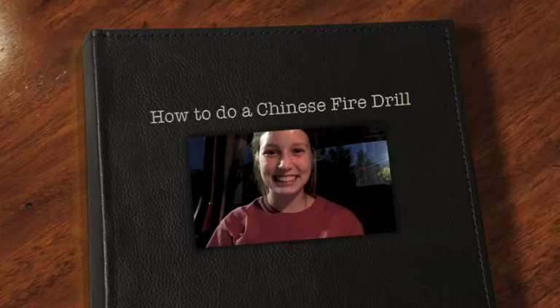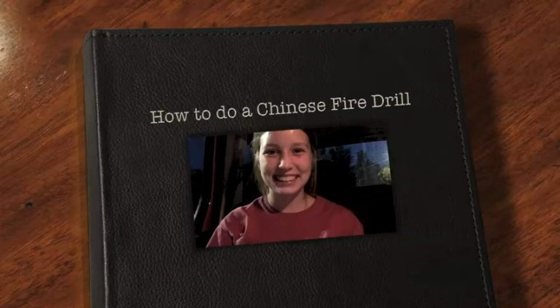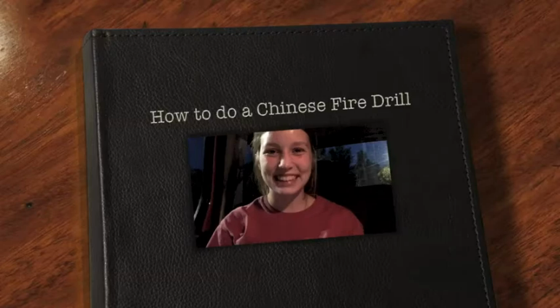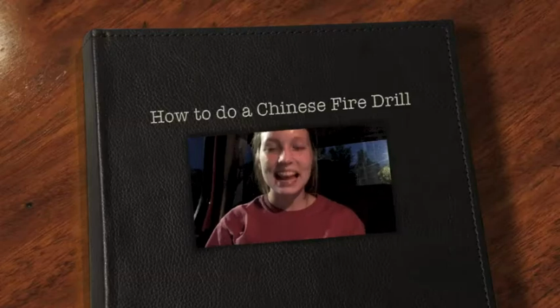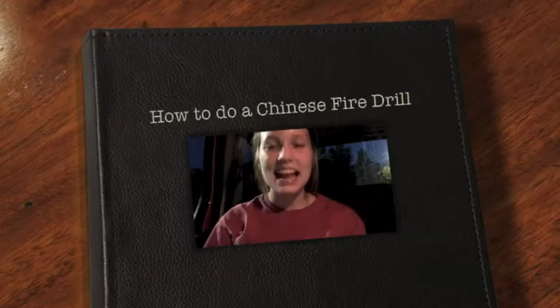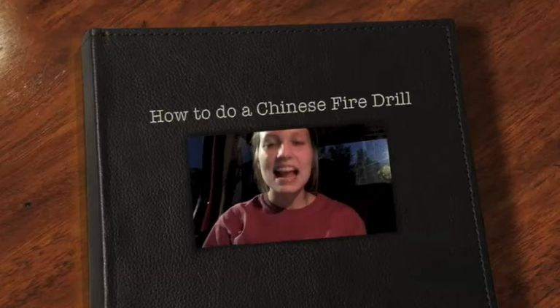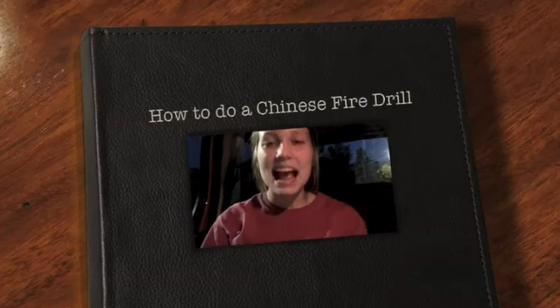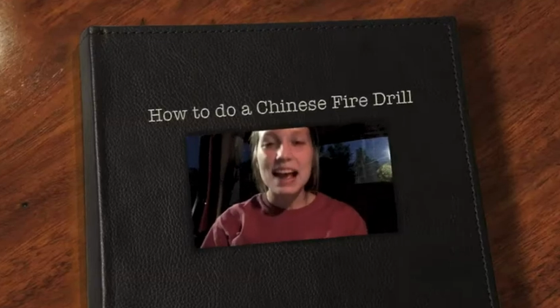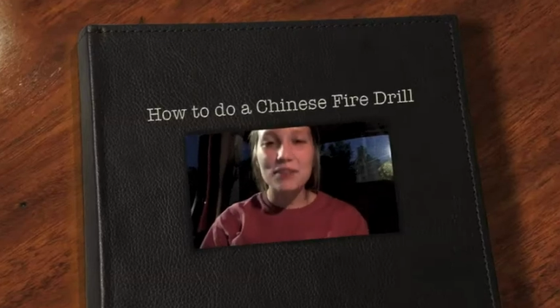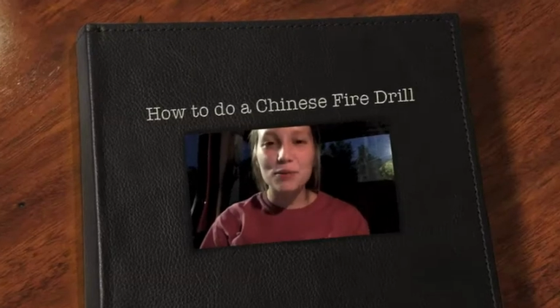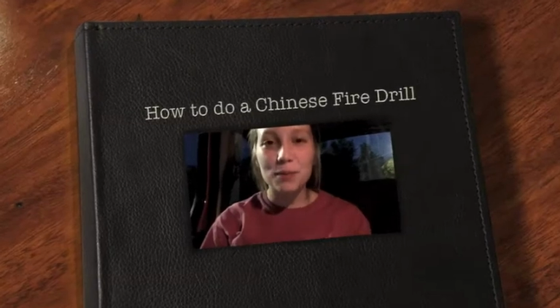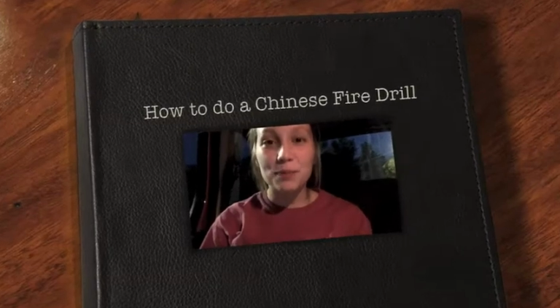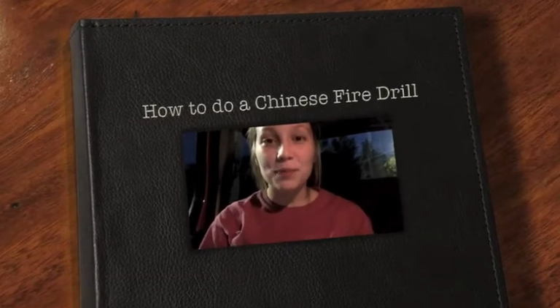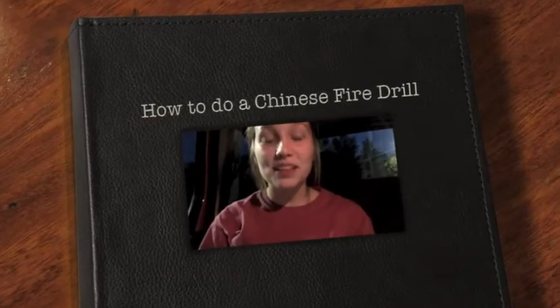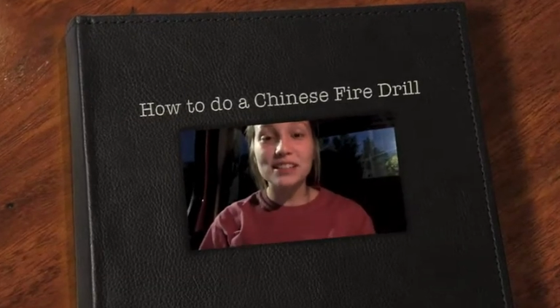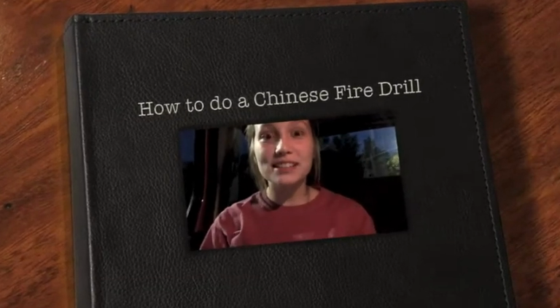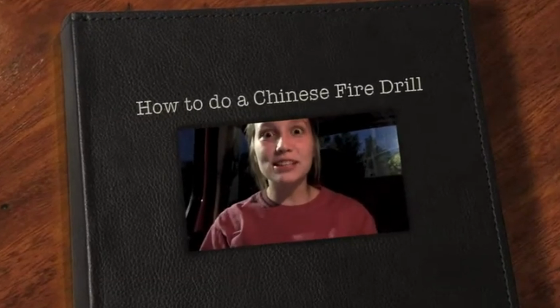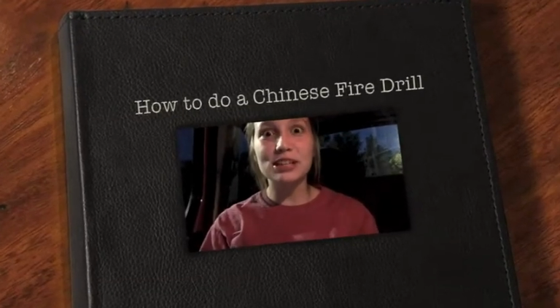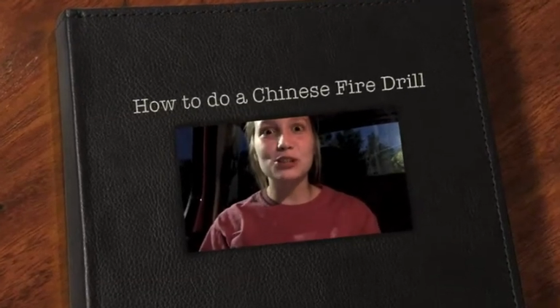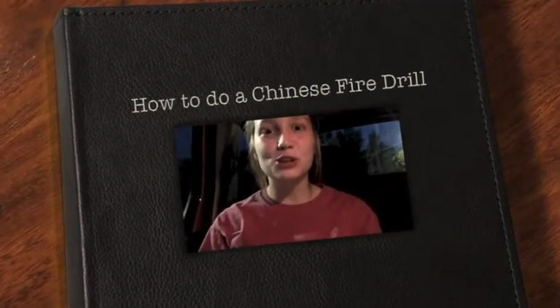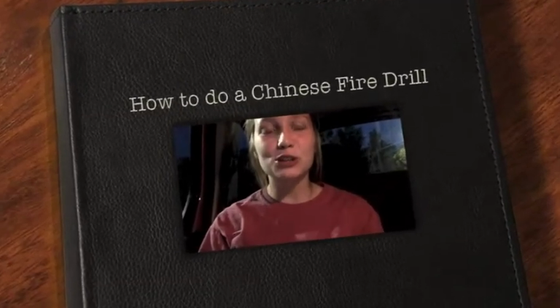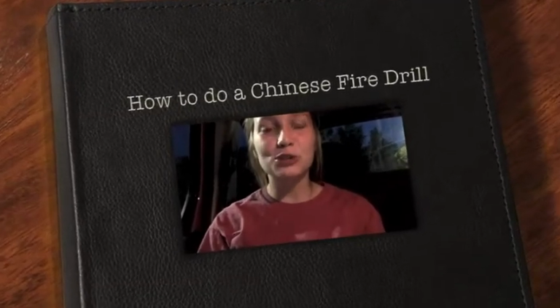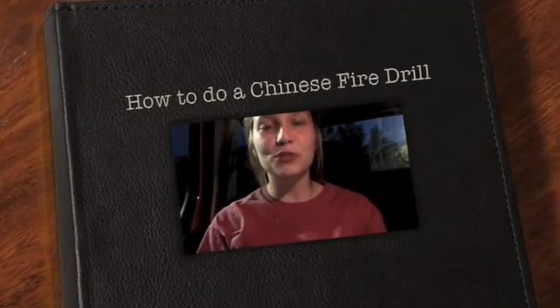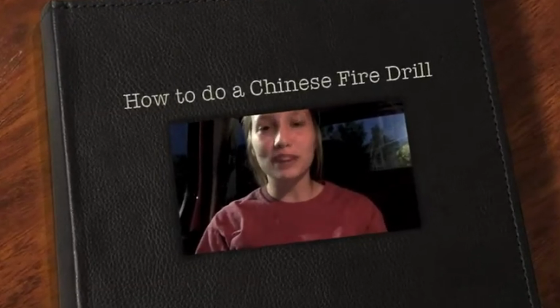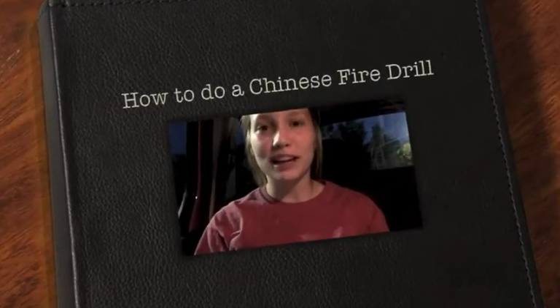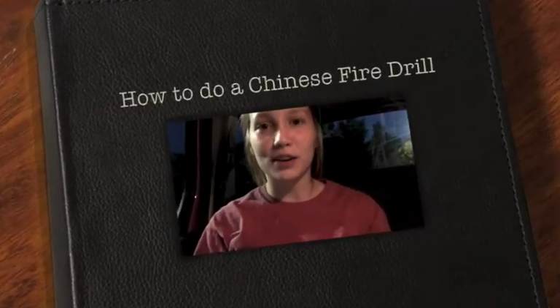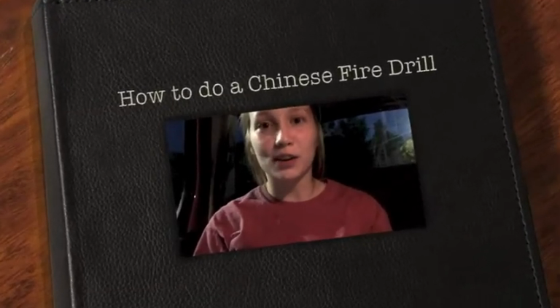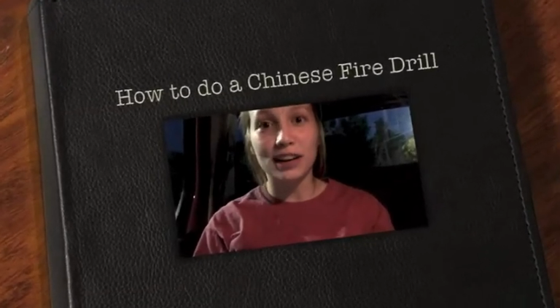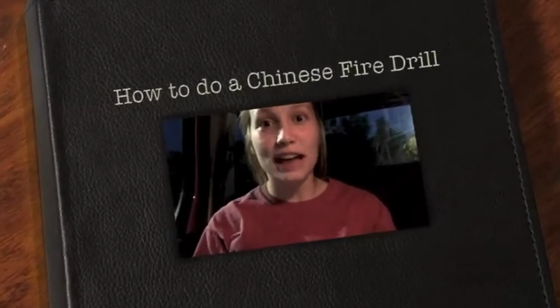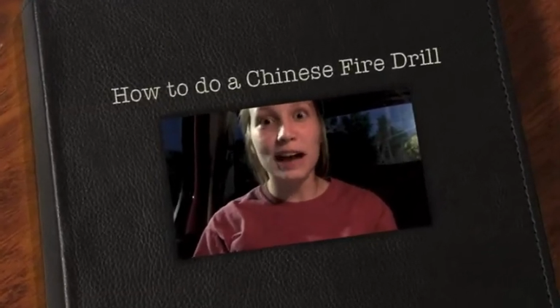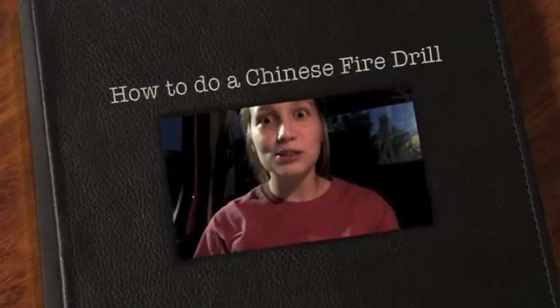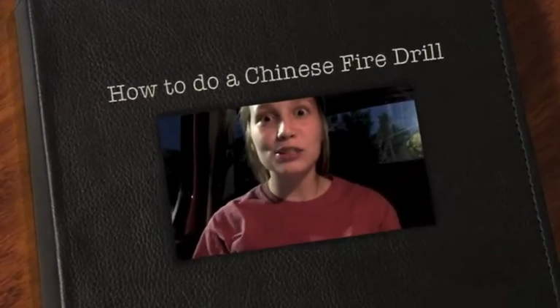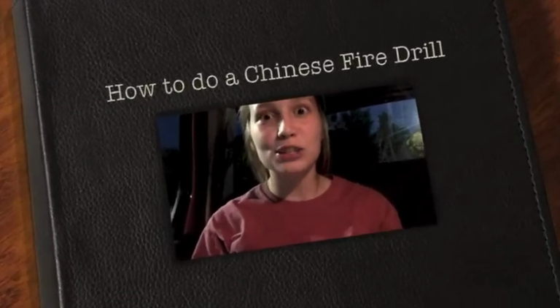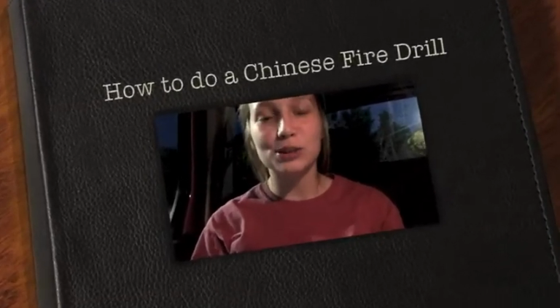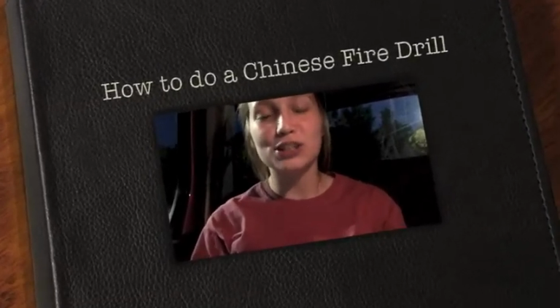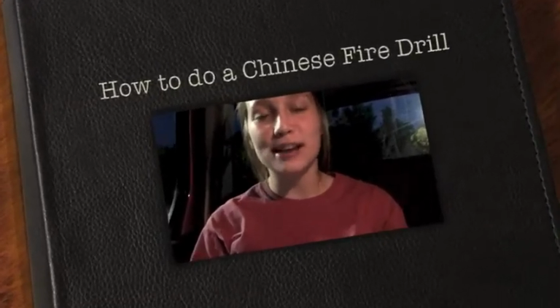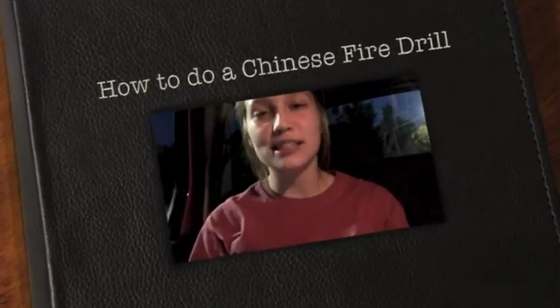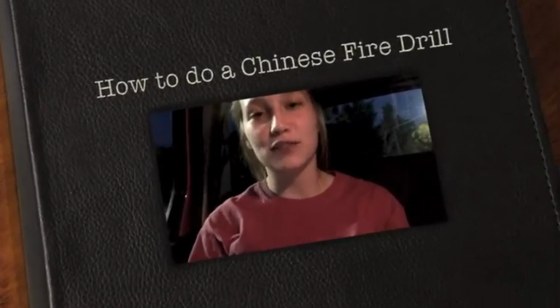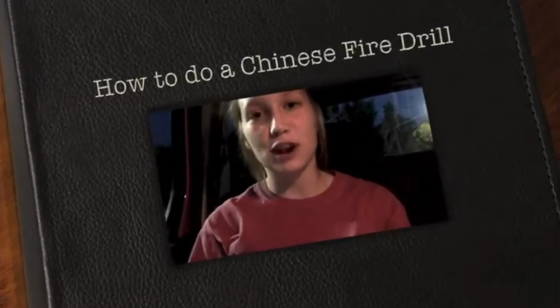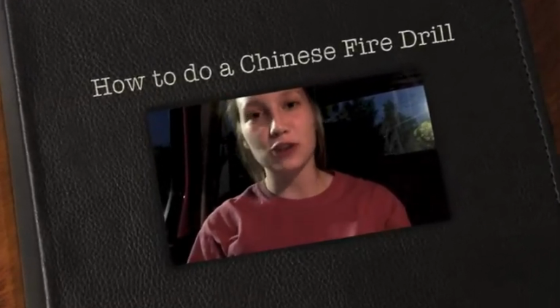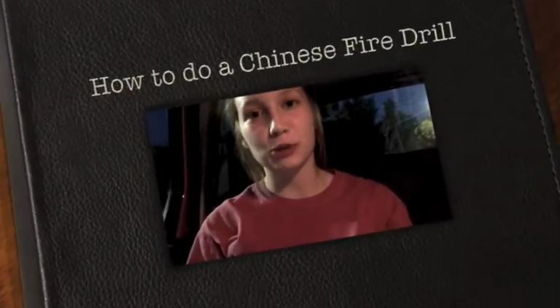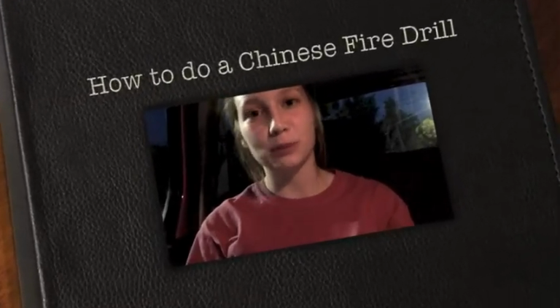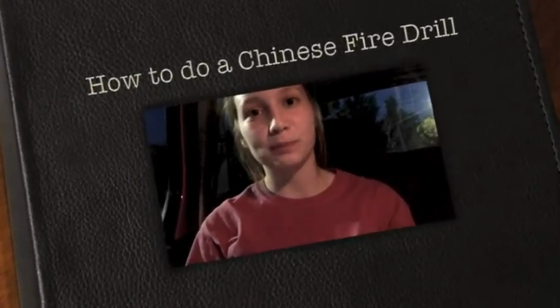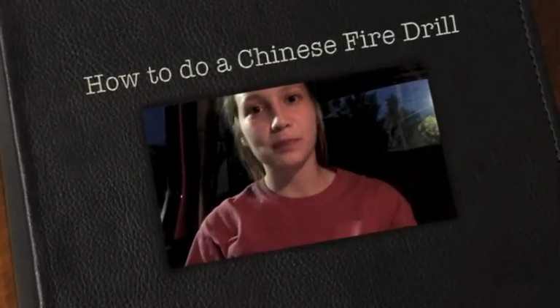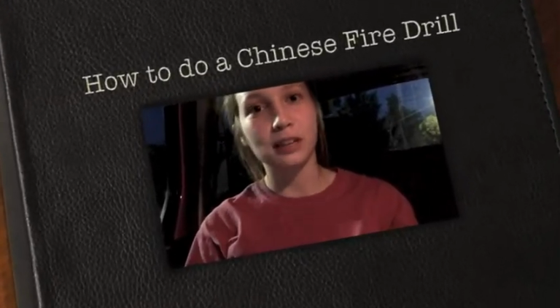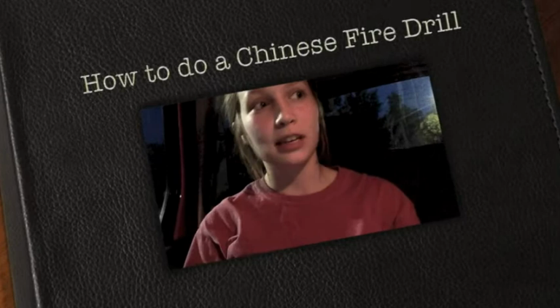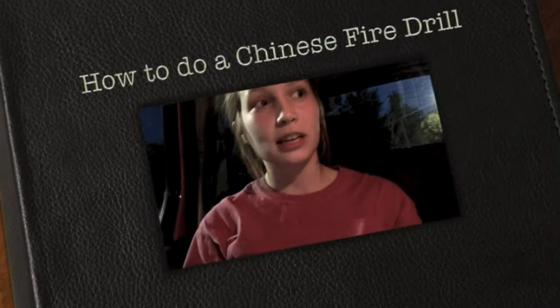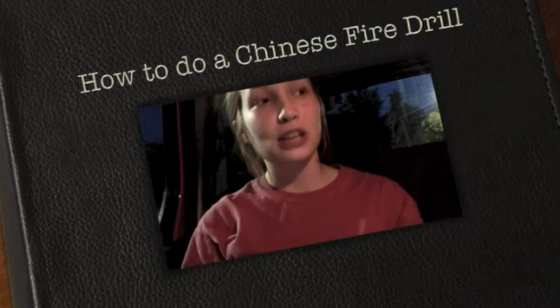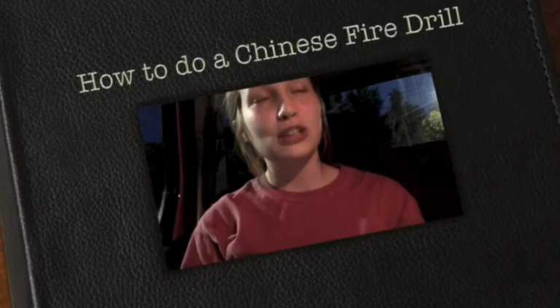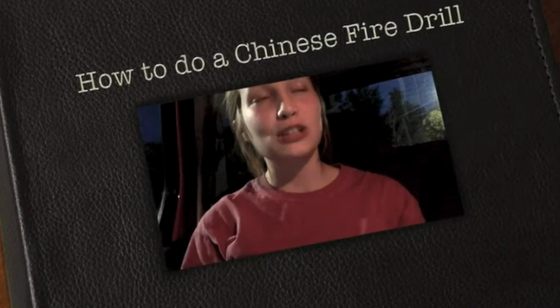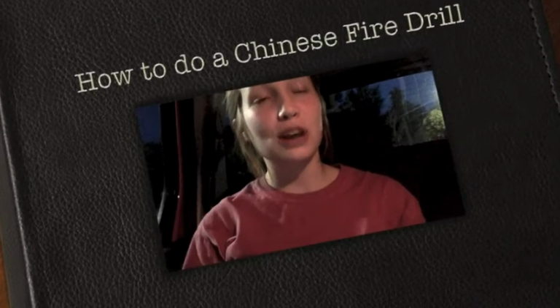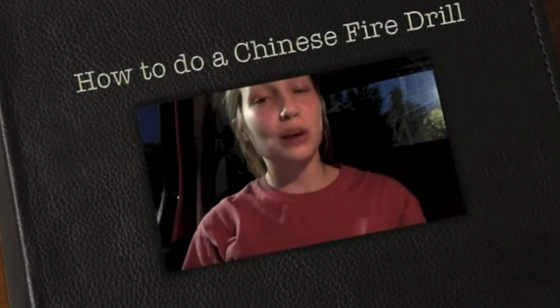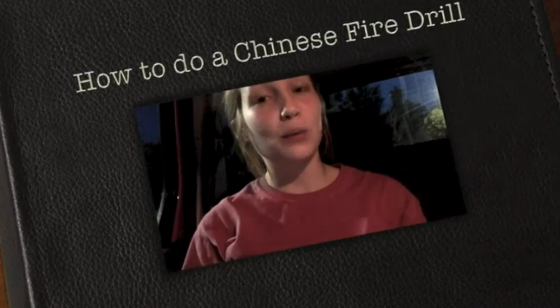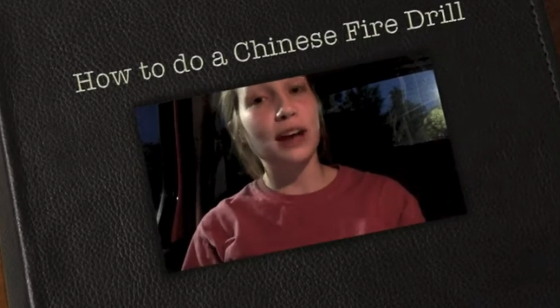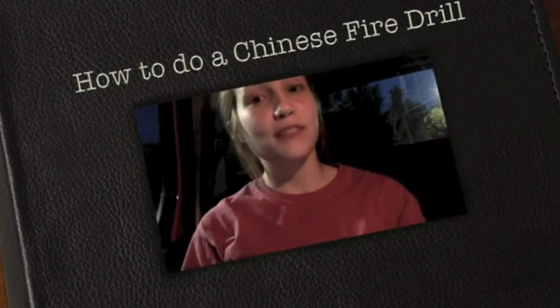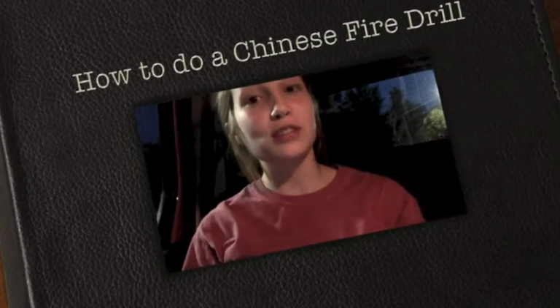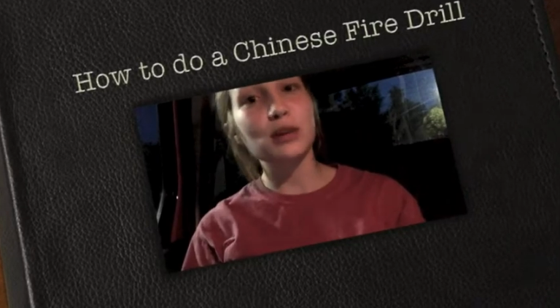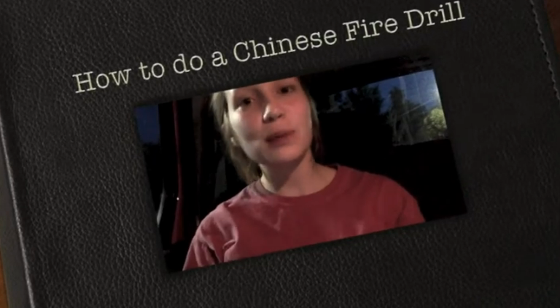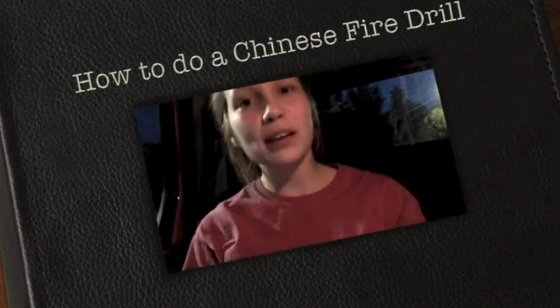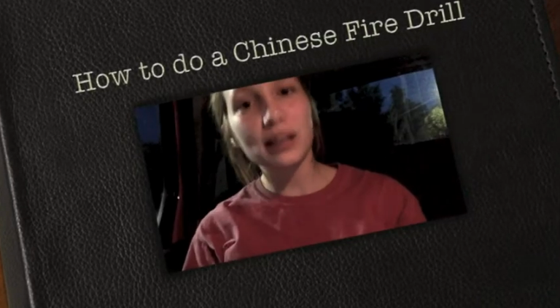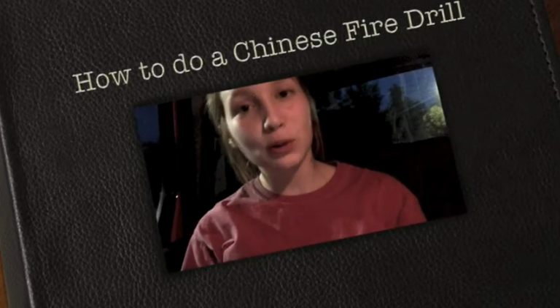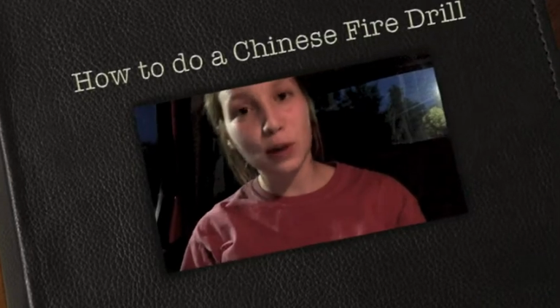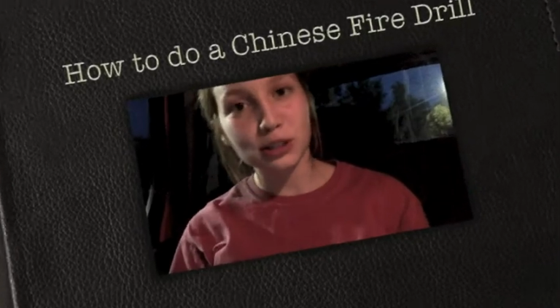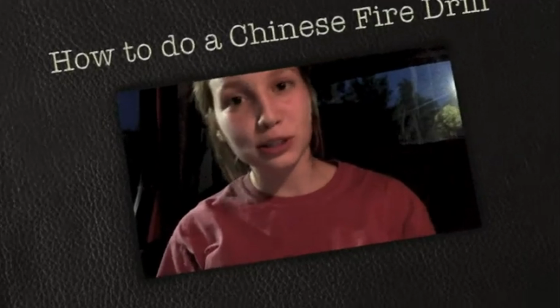Hey everyone, this is an instructional video on how to do a Chinese fire drill. So we have two beginner questions.